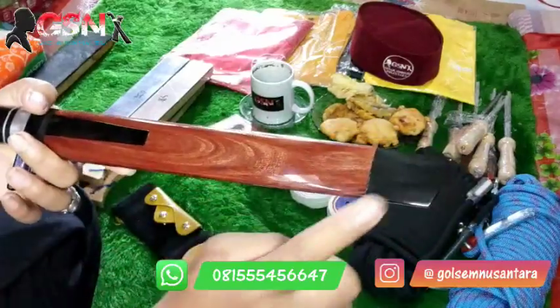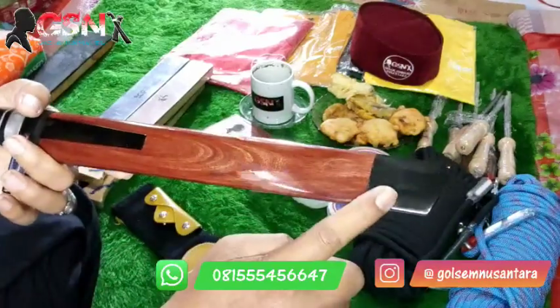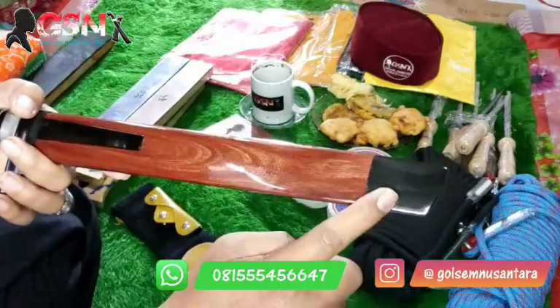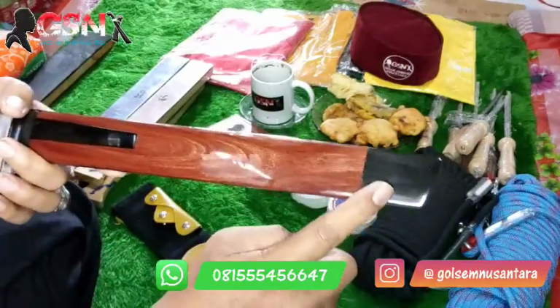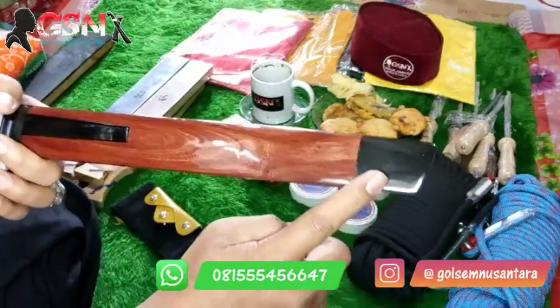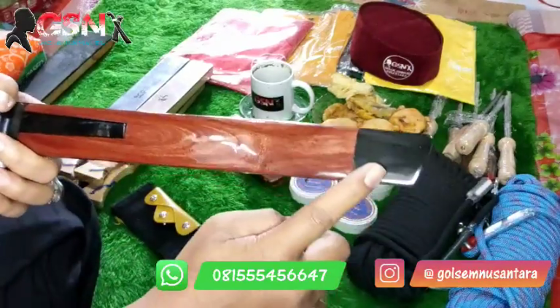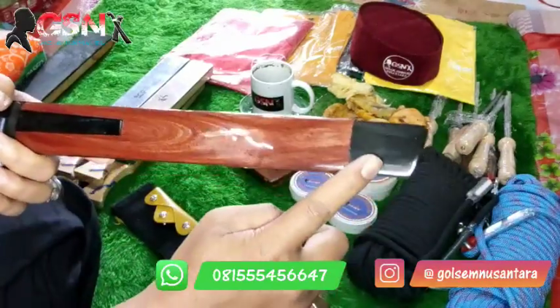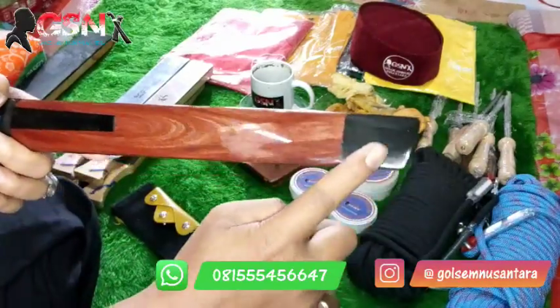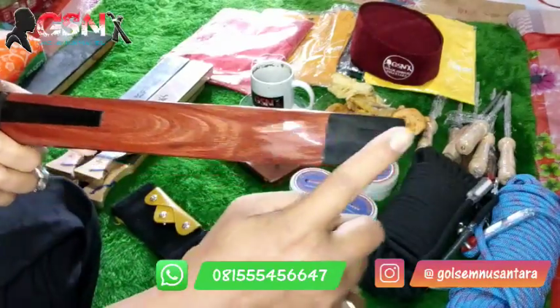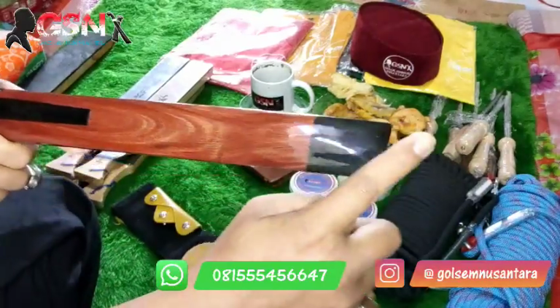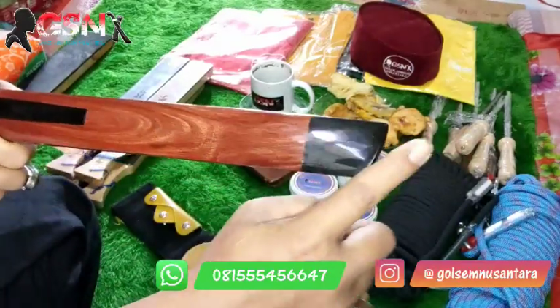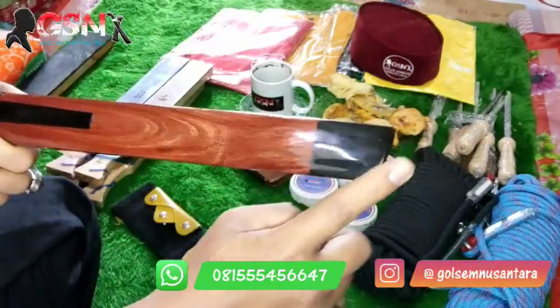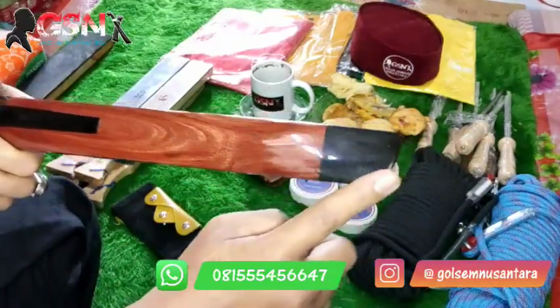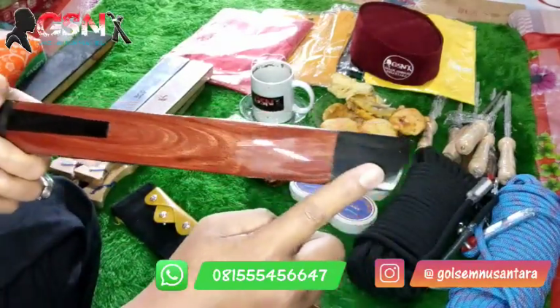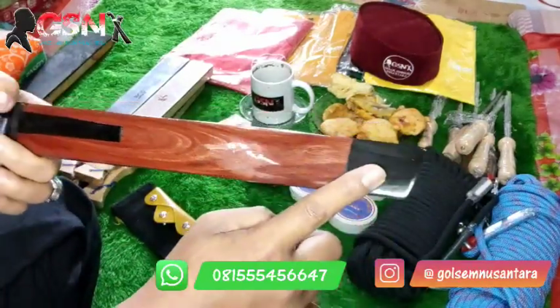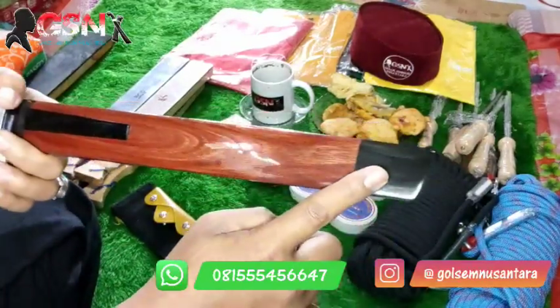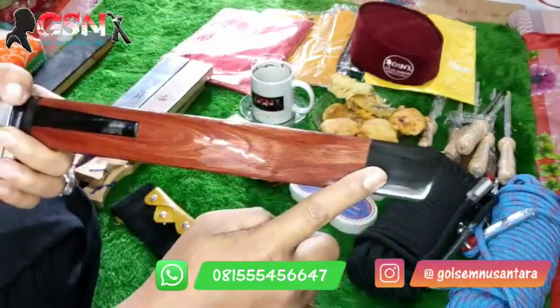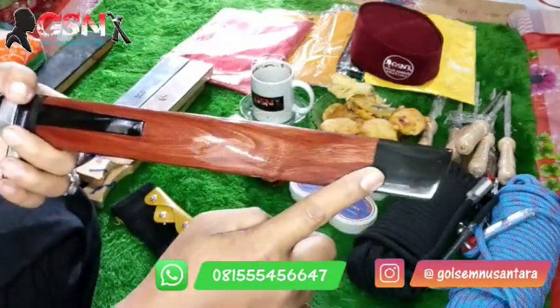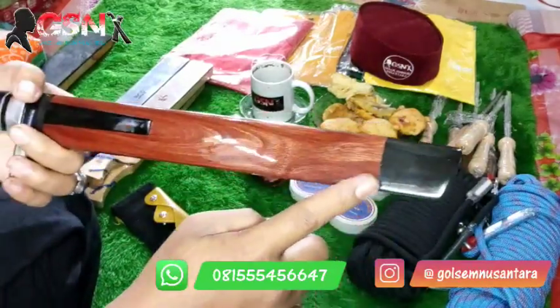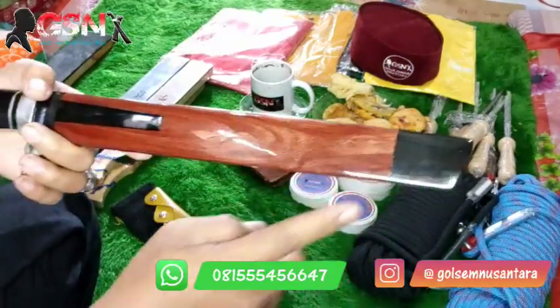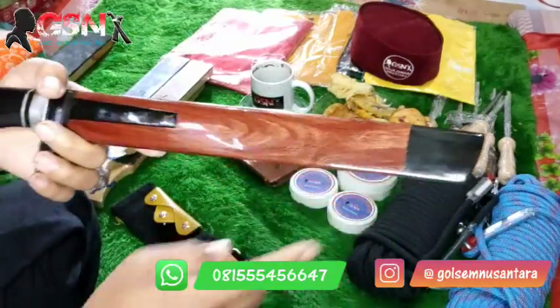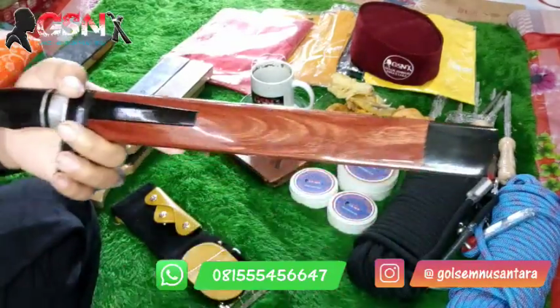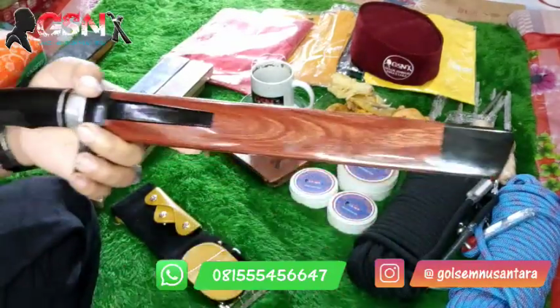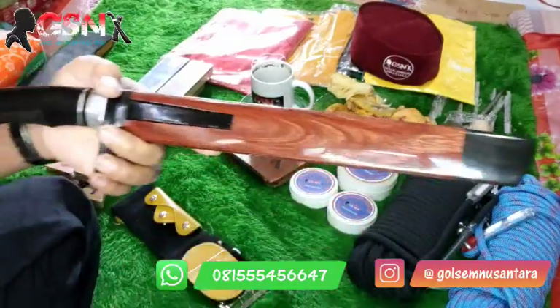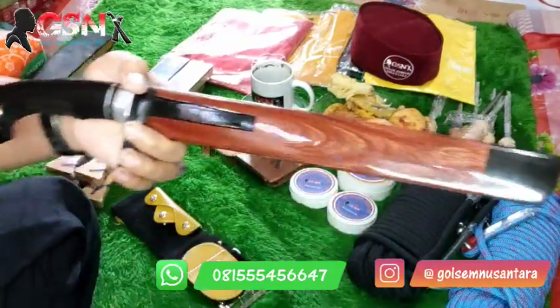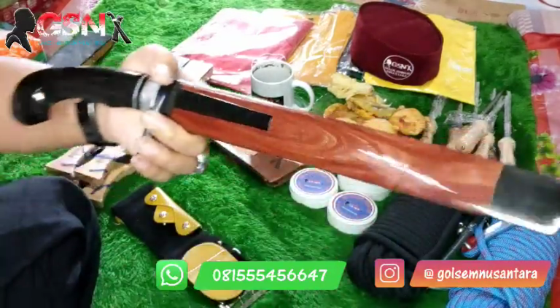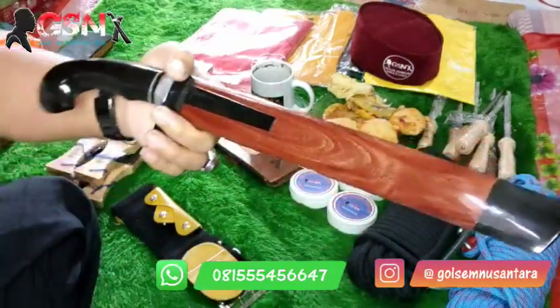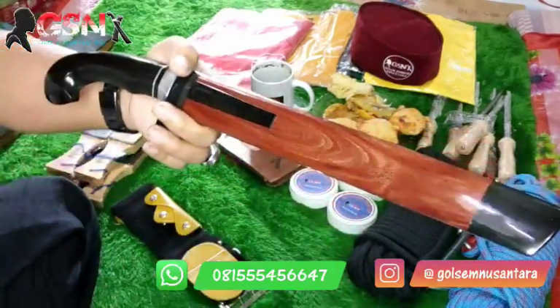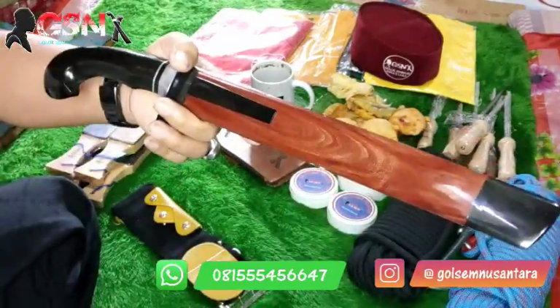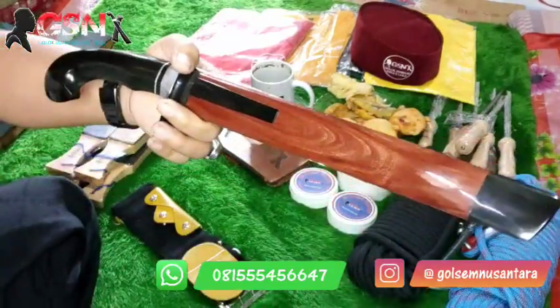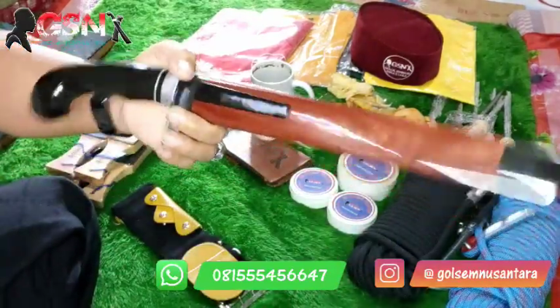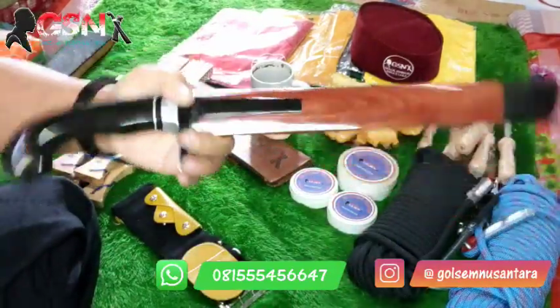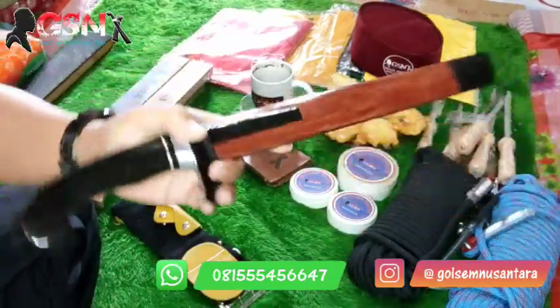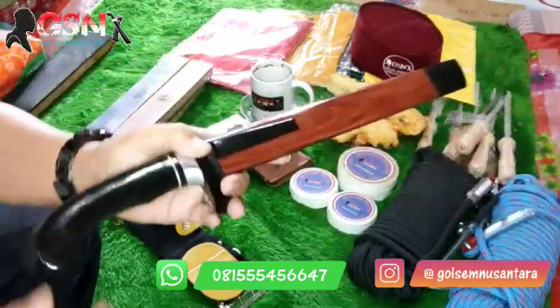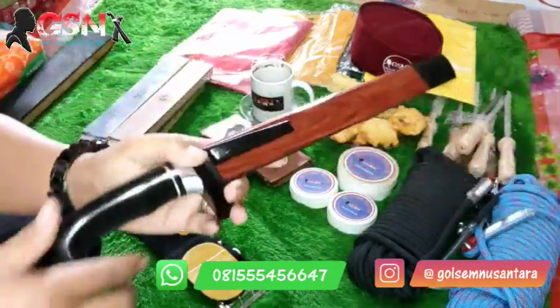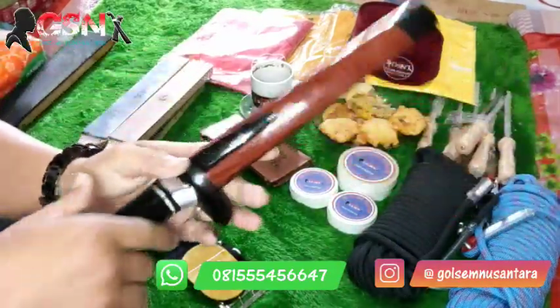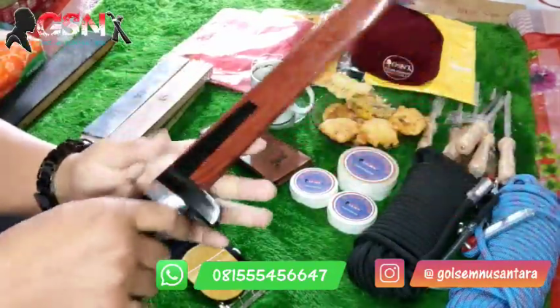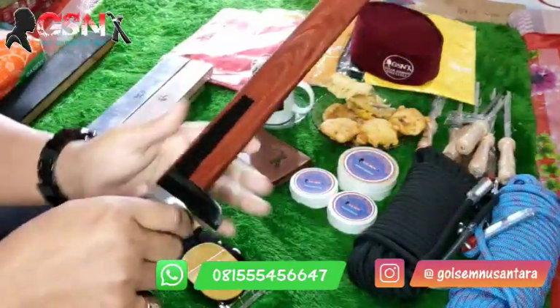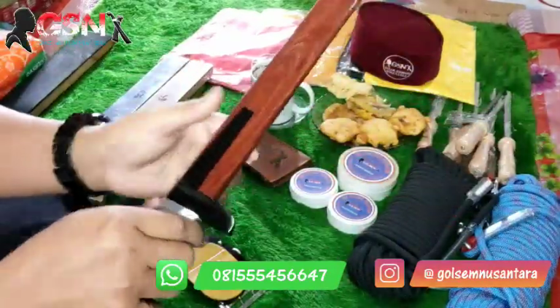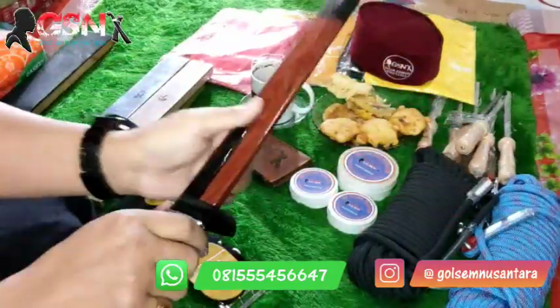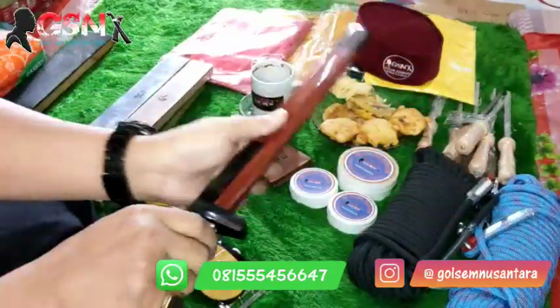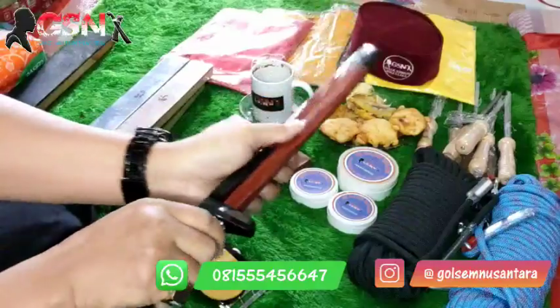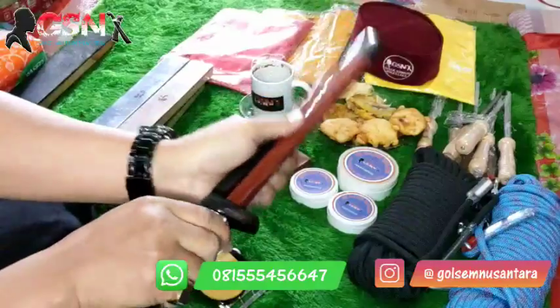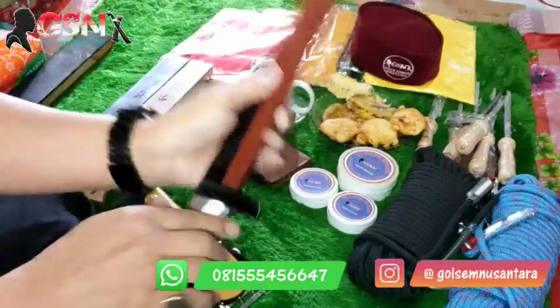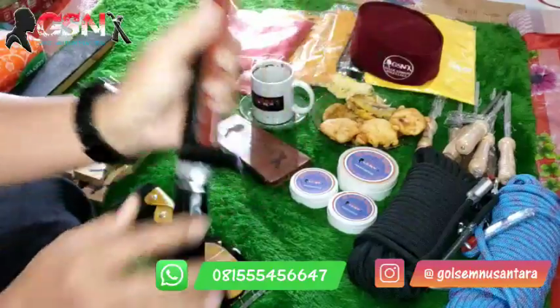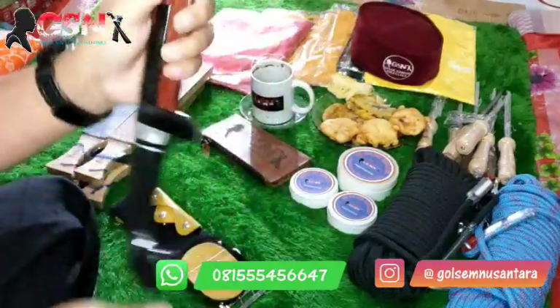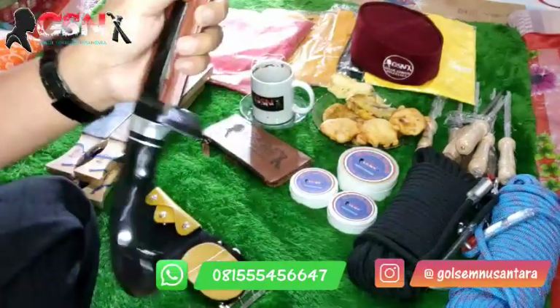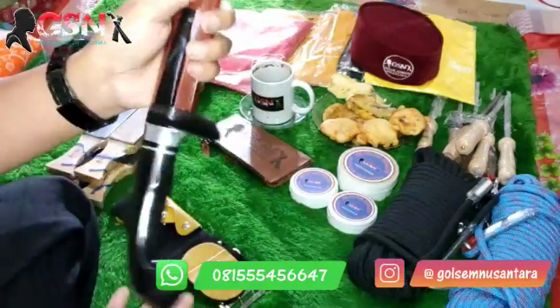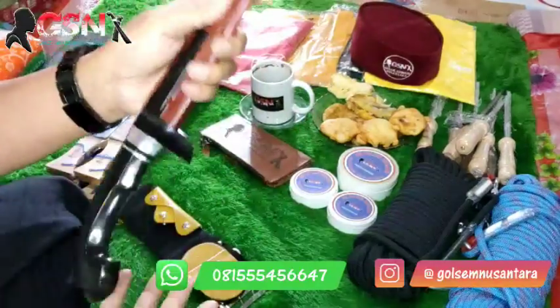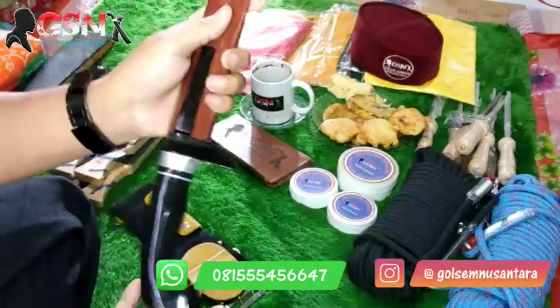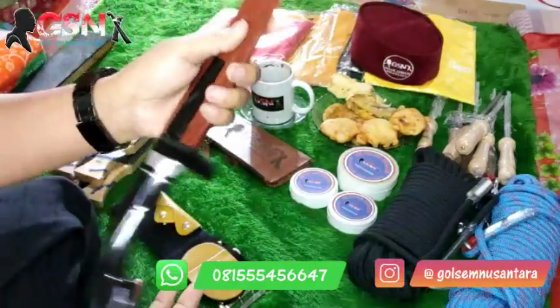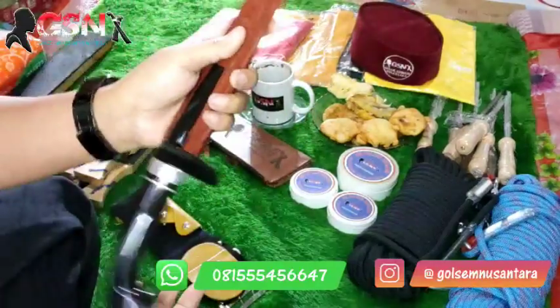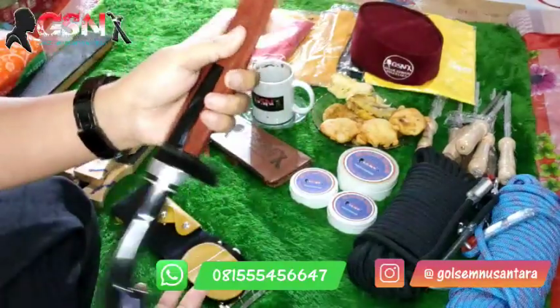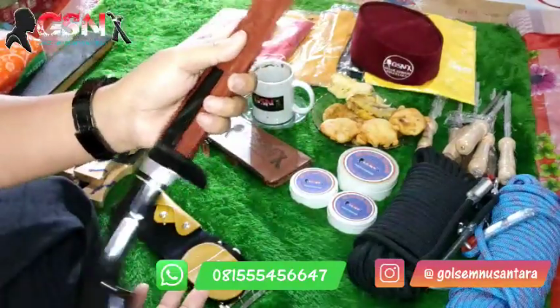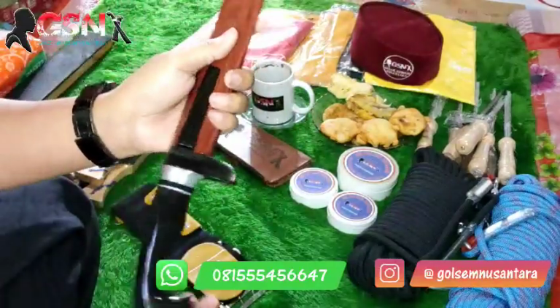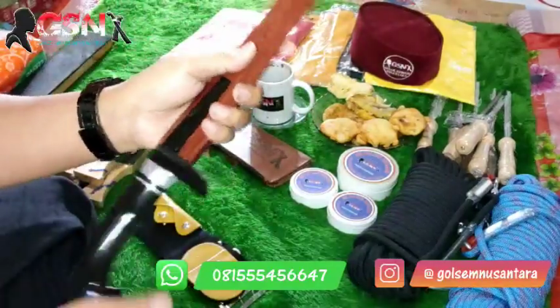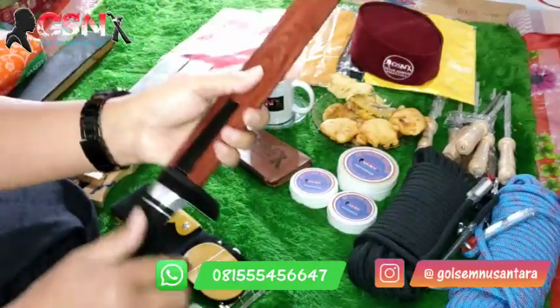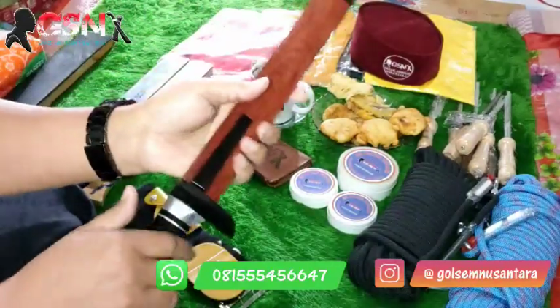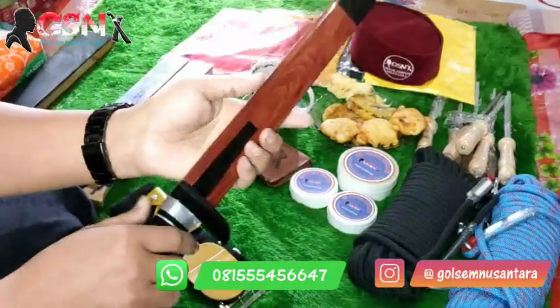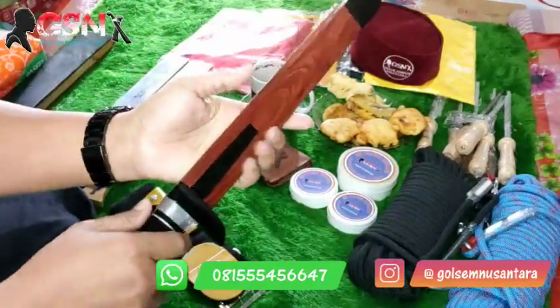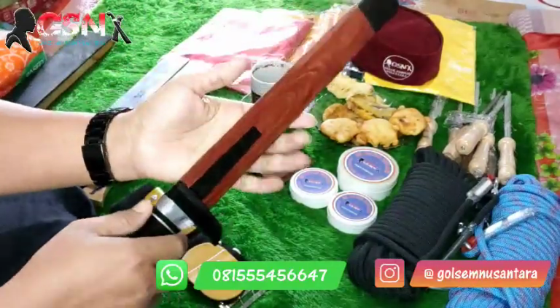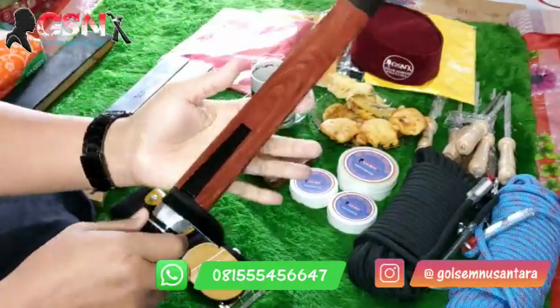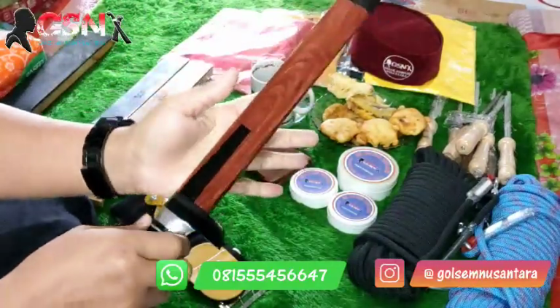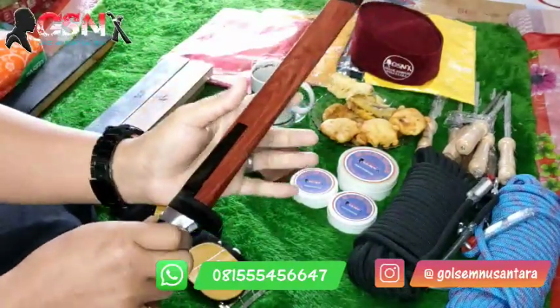Dan penutup bawah menggunakan tanduk kerbau hitam, glowing. Rapi-rapi, tidak kocak, tidak goyang.